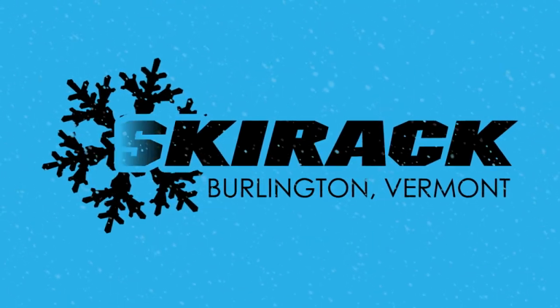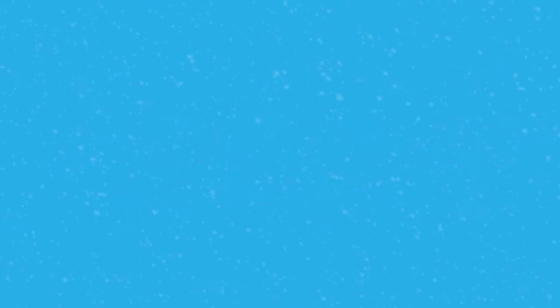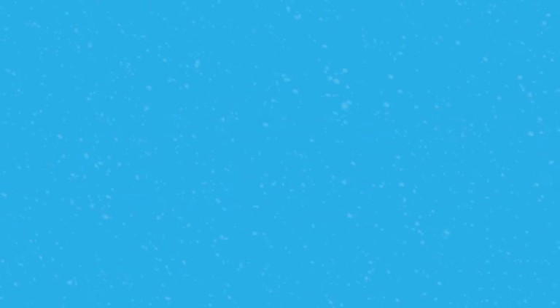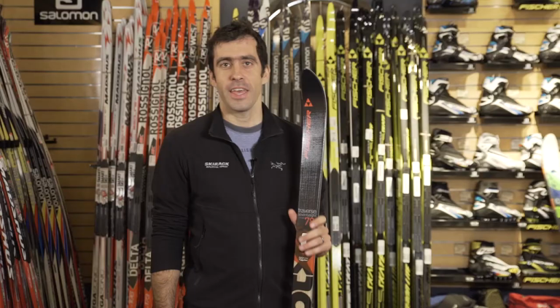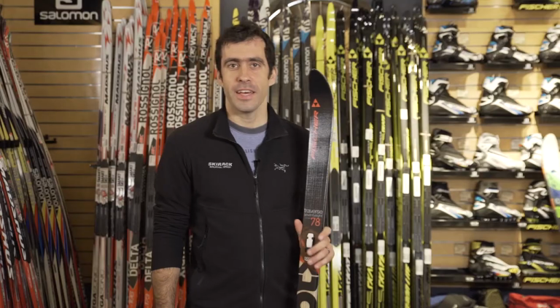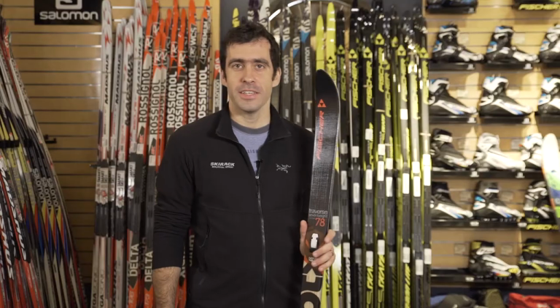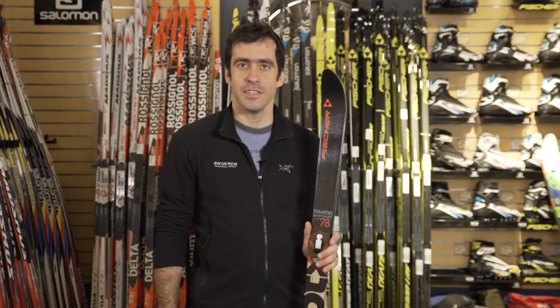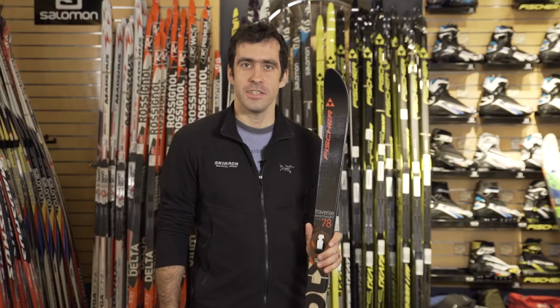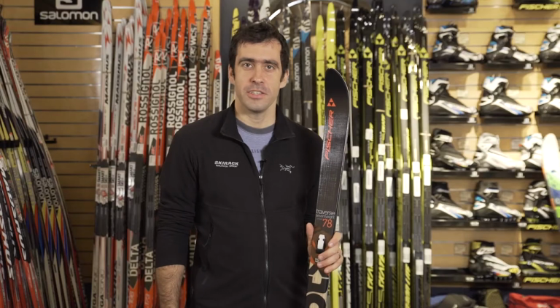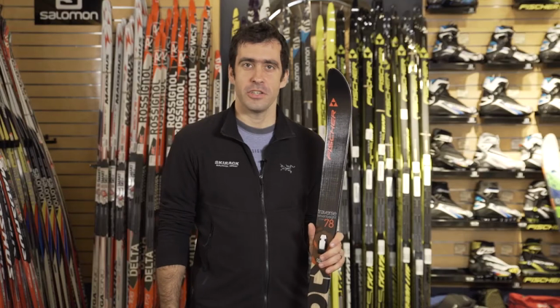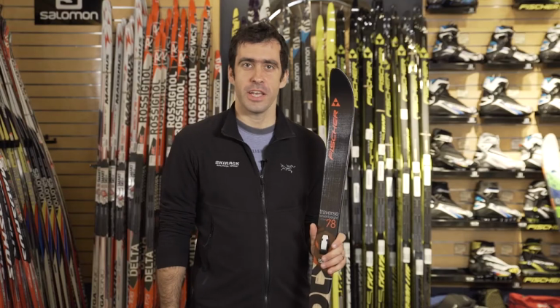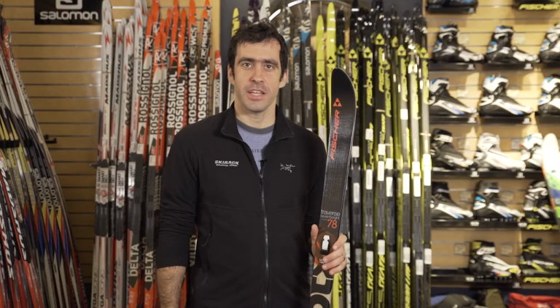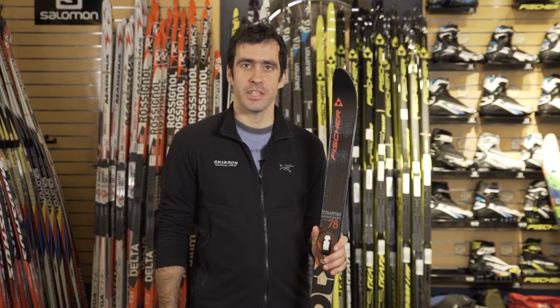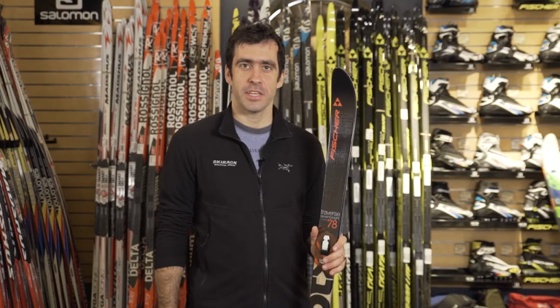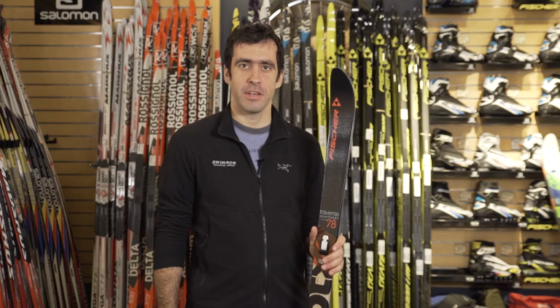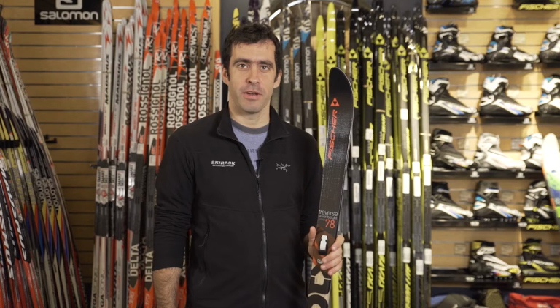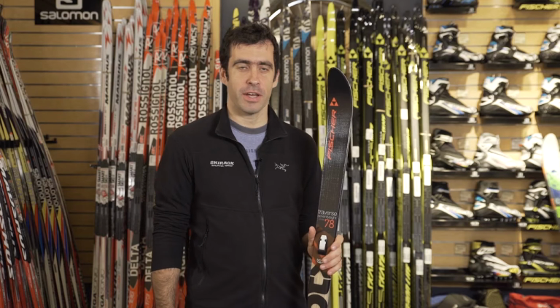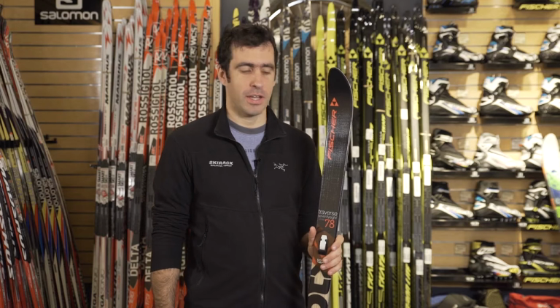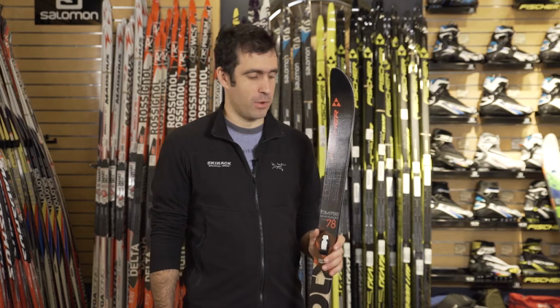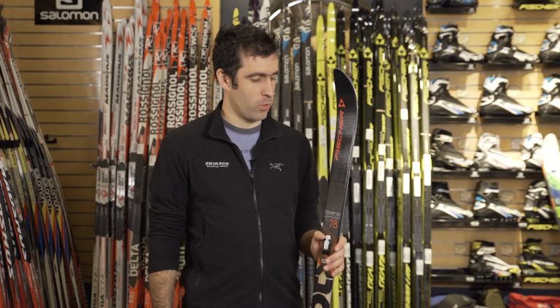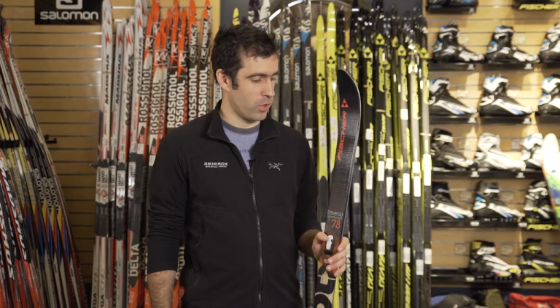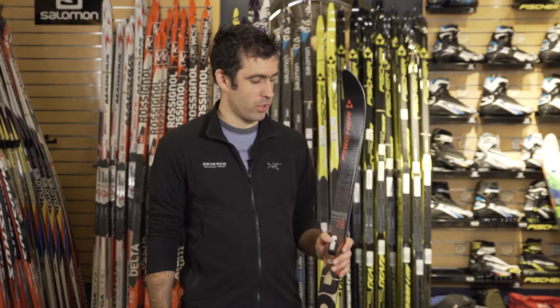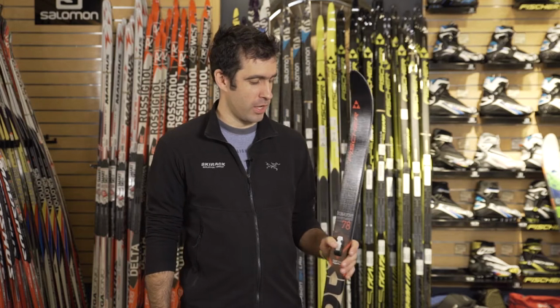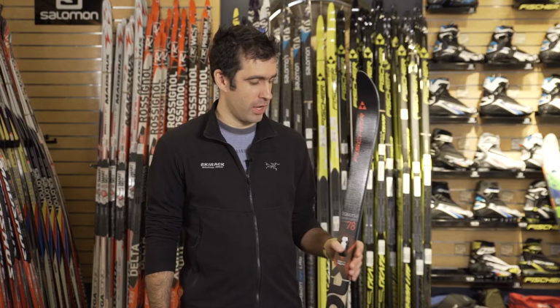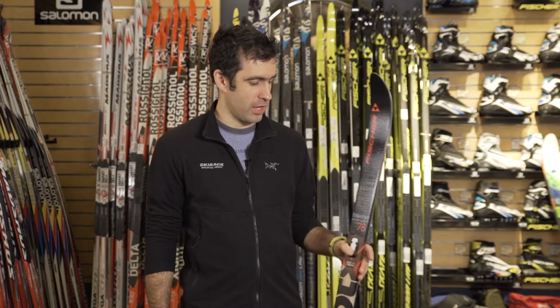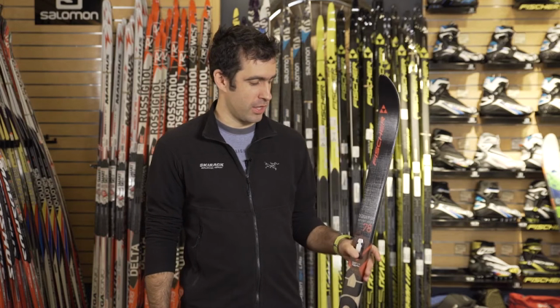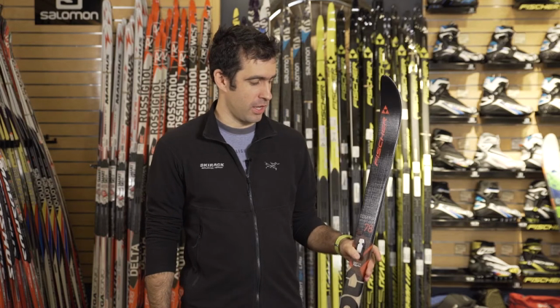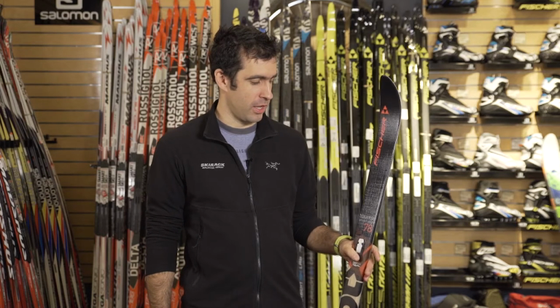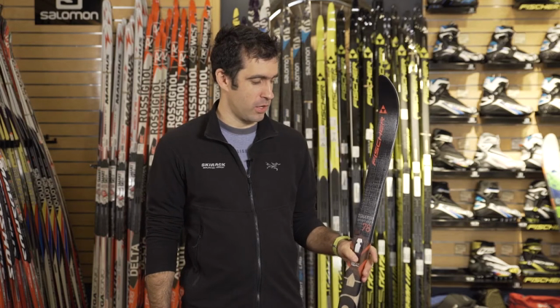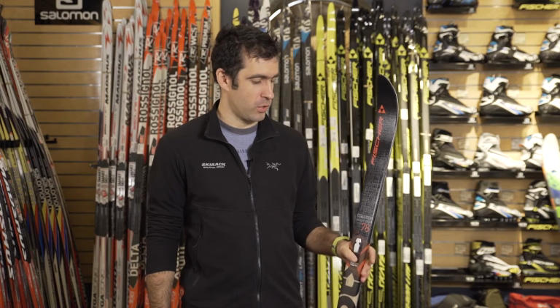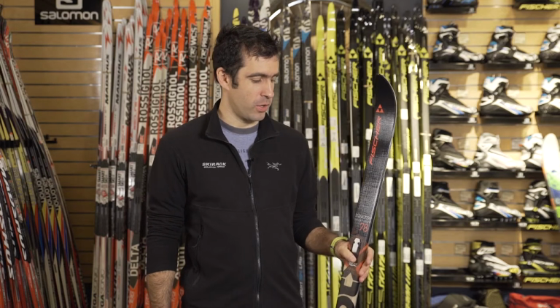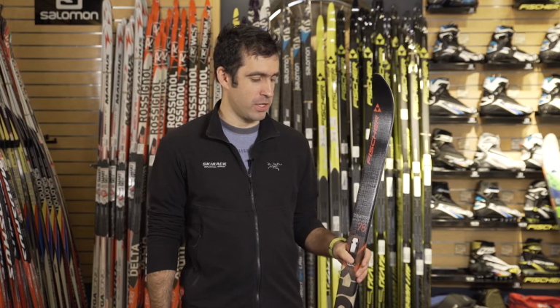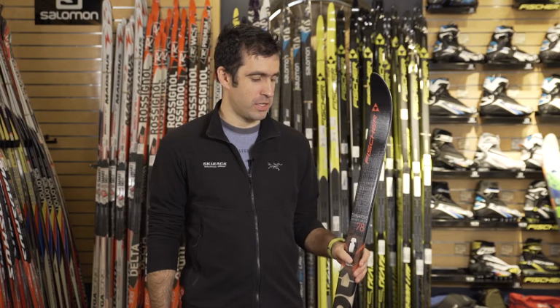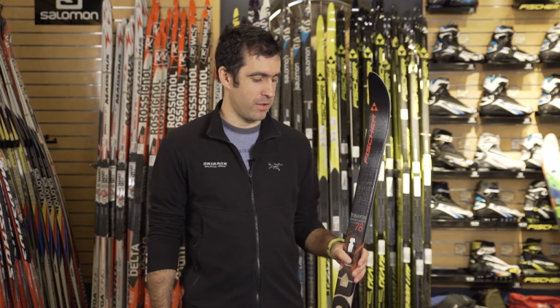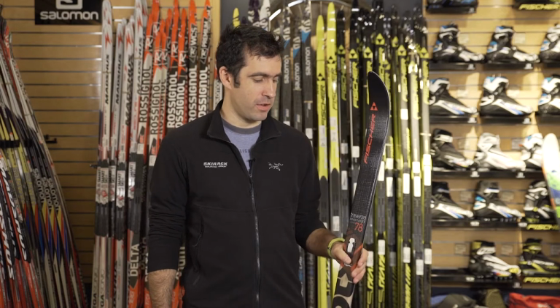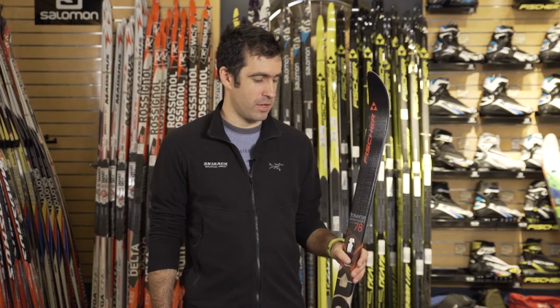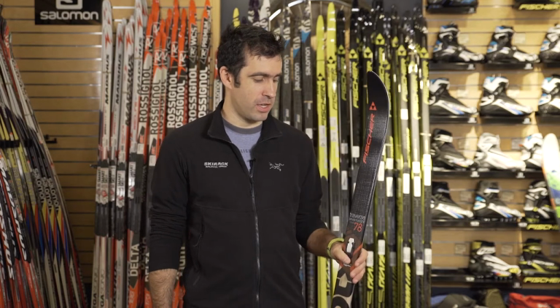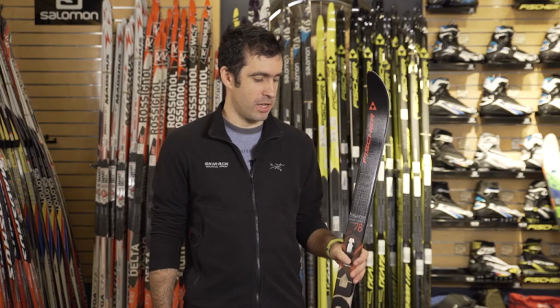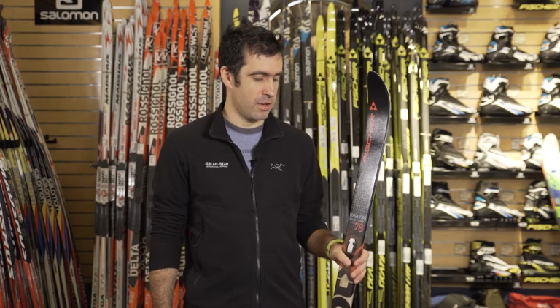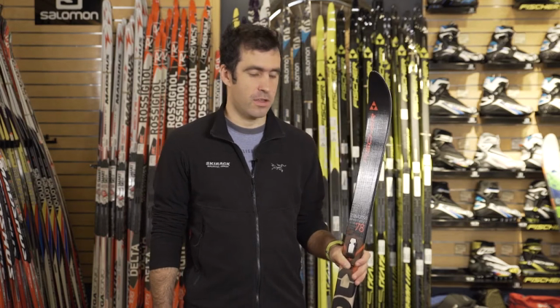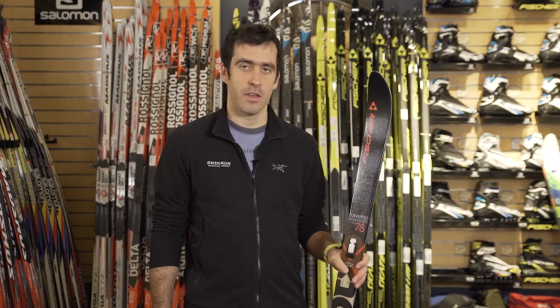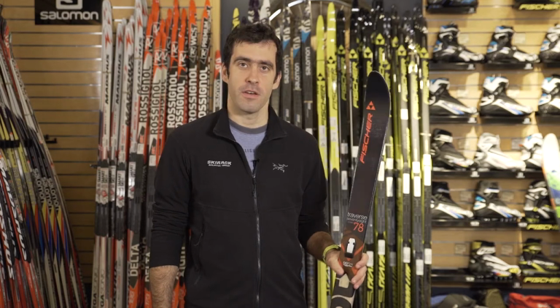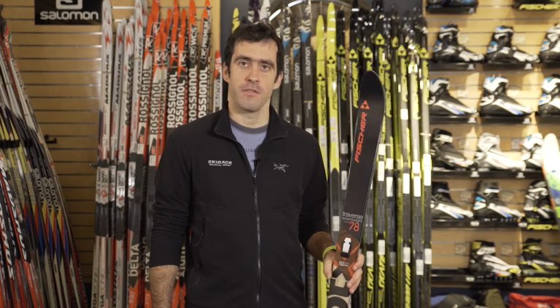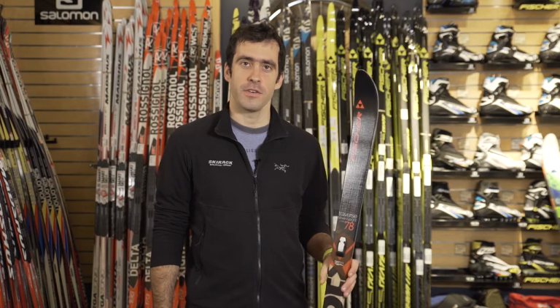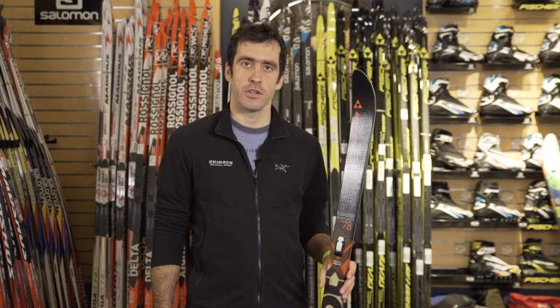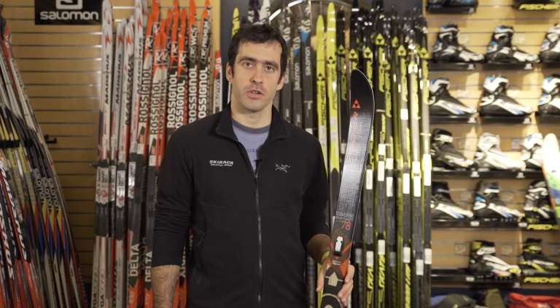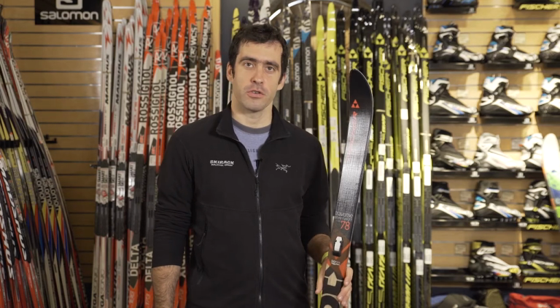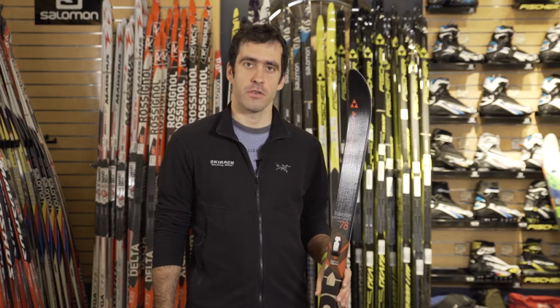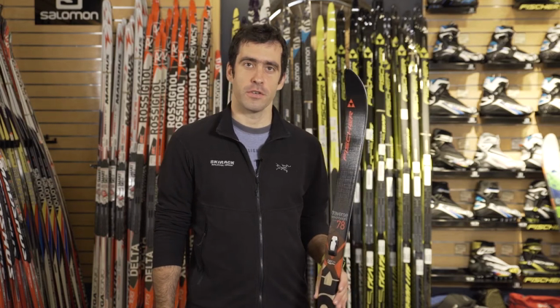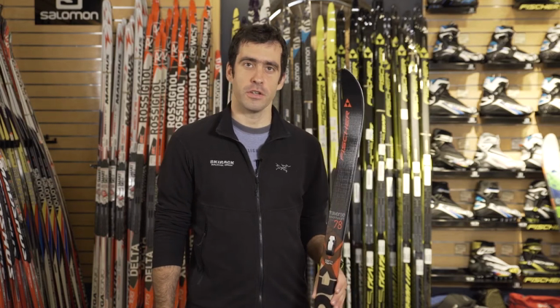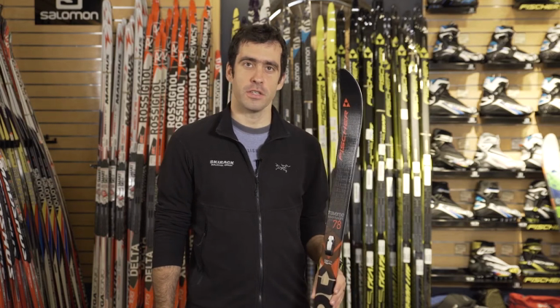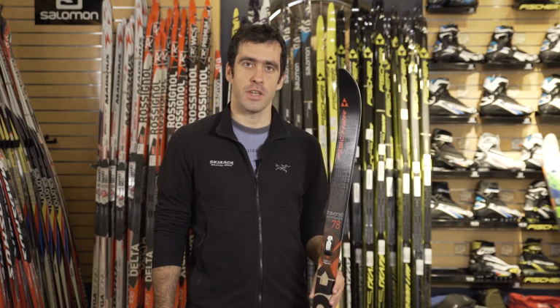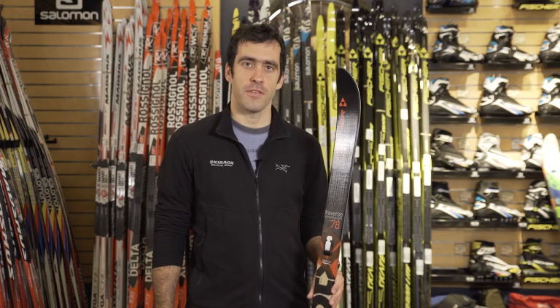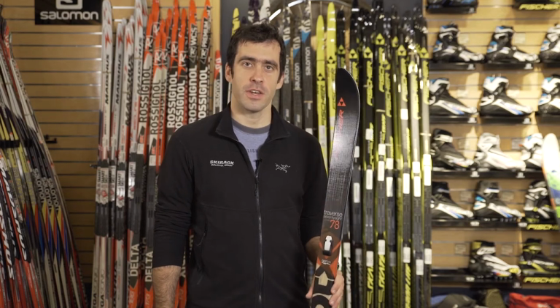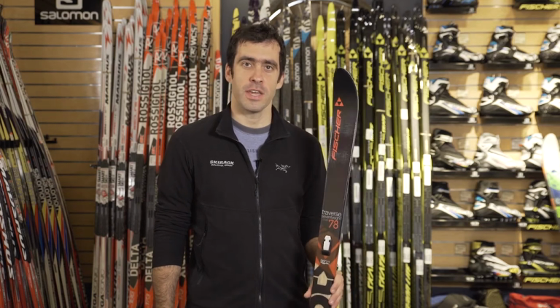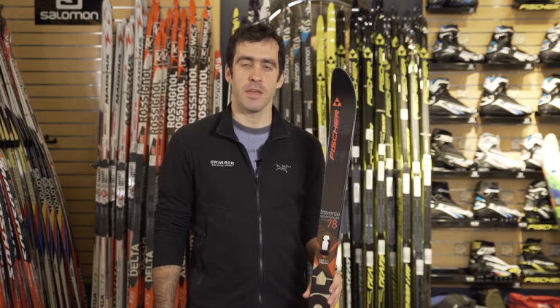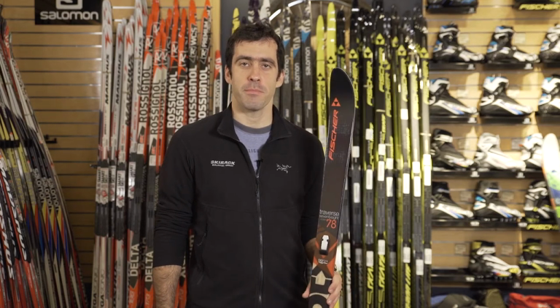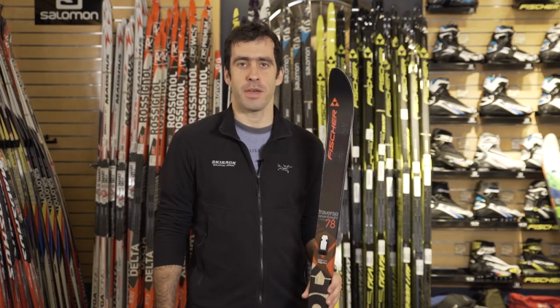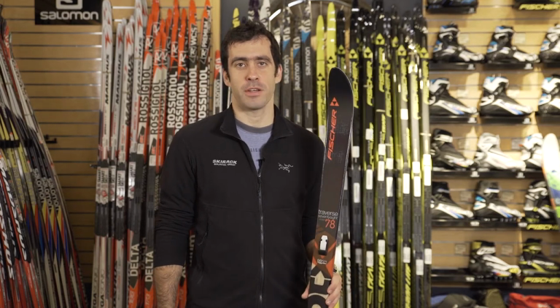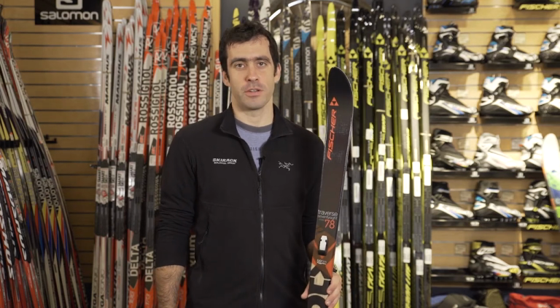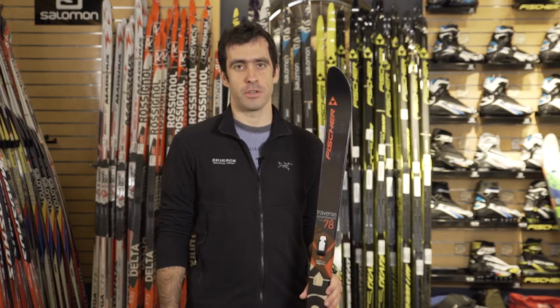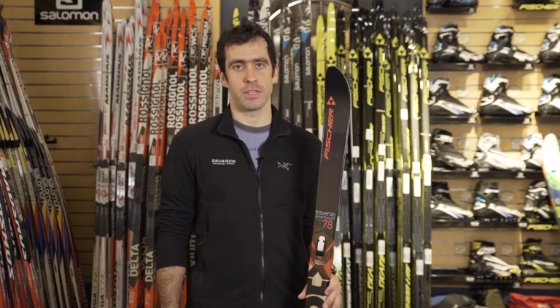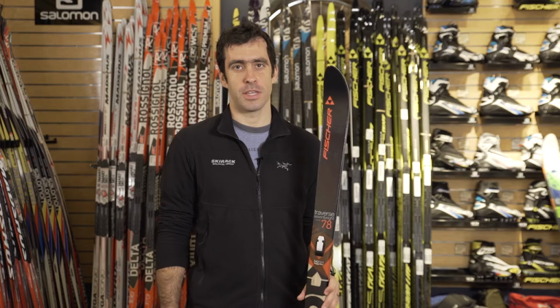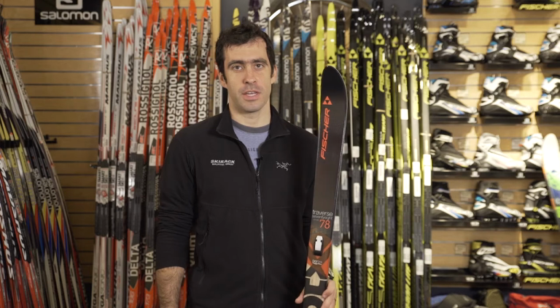Hey guys, this is Jake at The Ski Wreck and we are looking at the 2017 Fischer Traverse 78 Backcountry Ski.